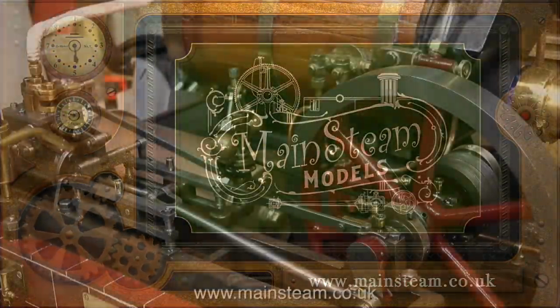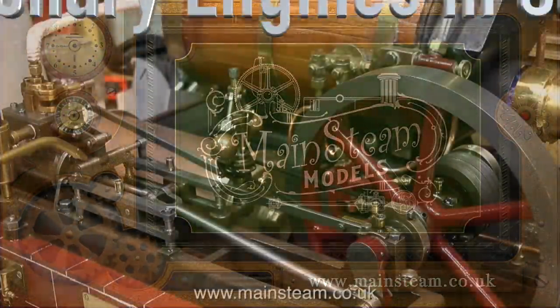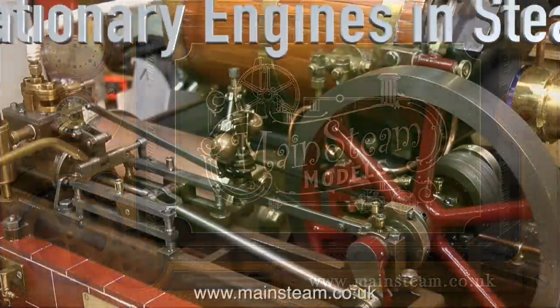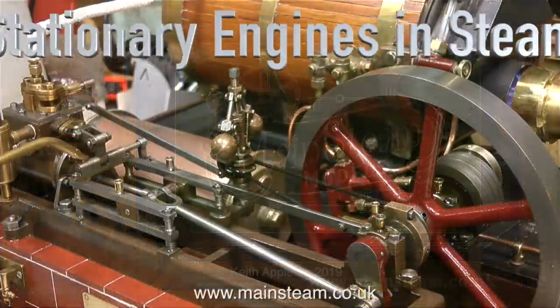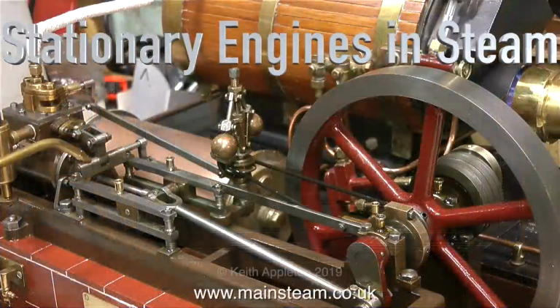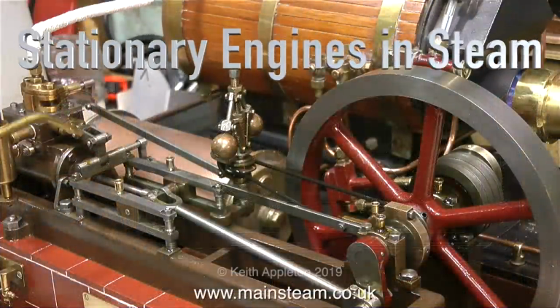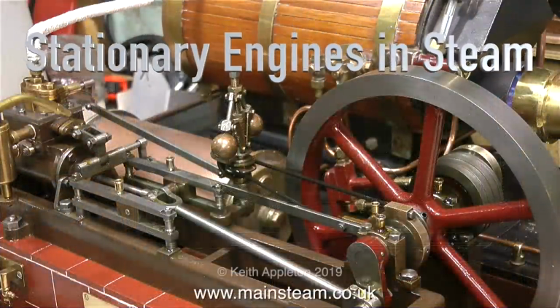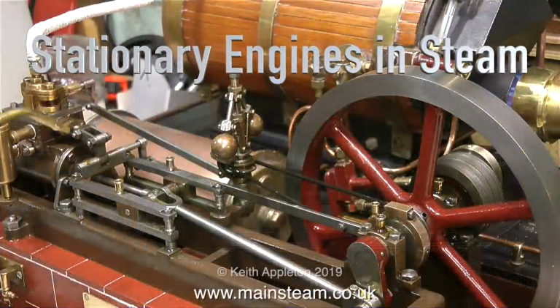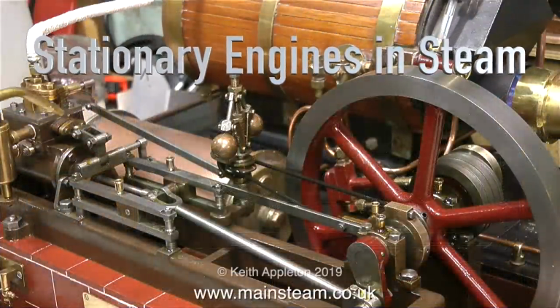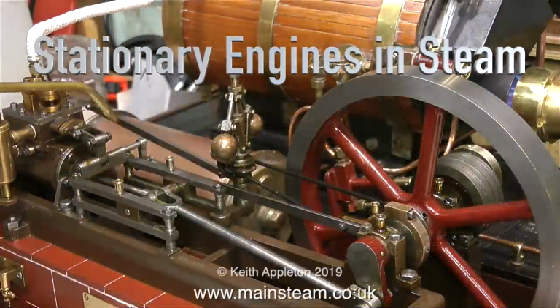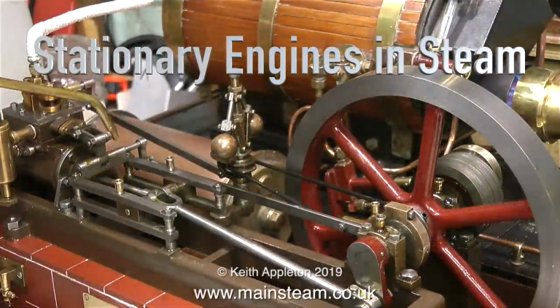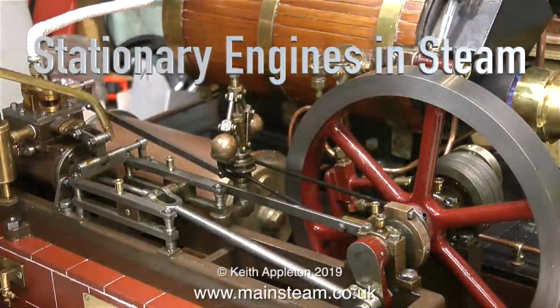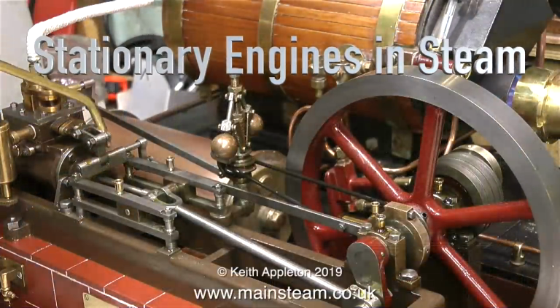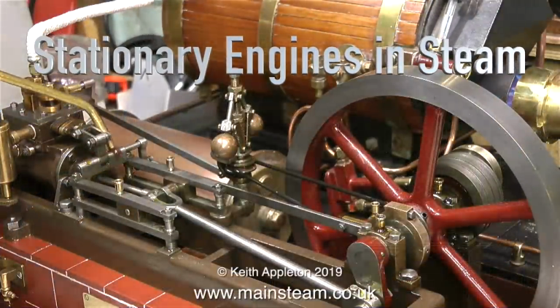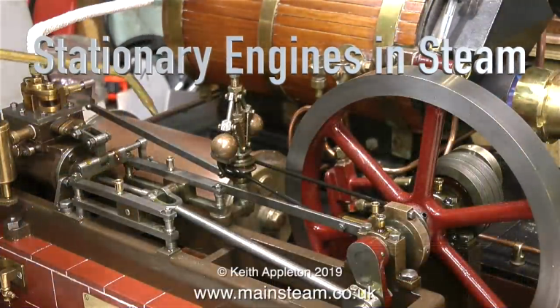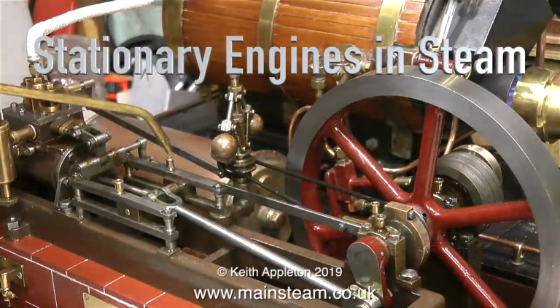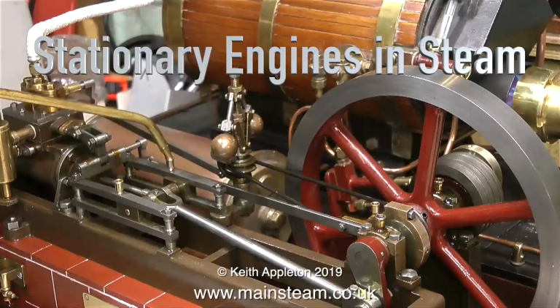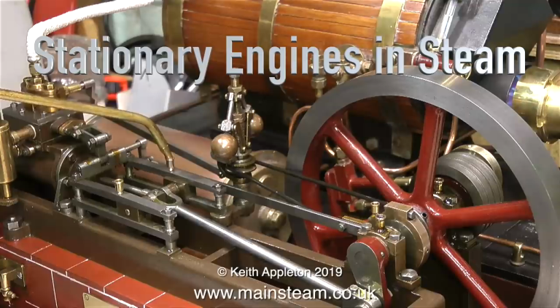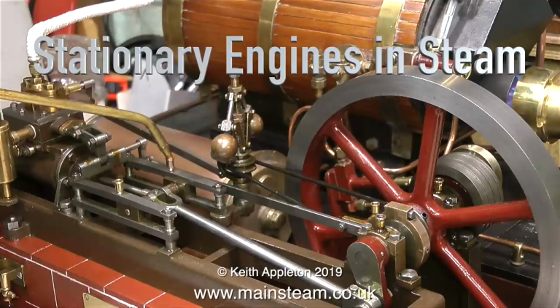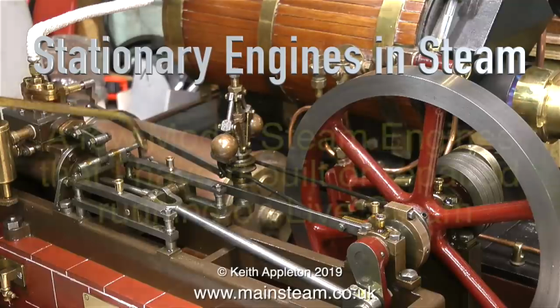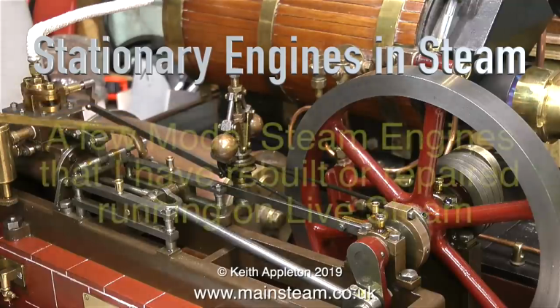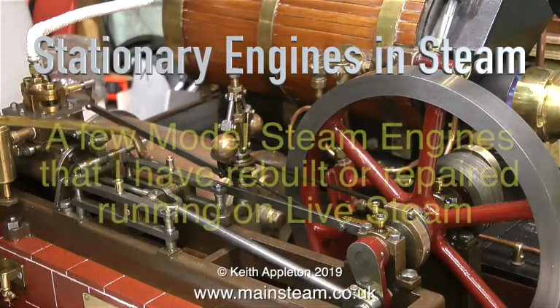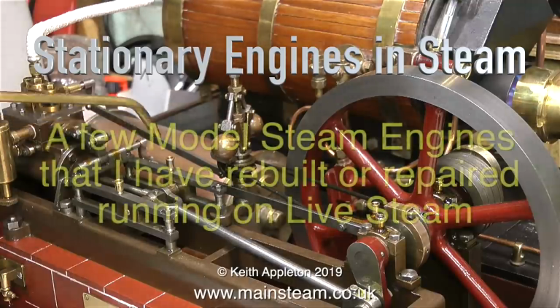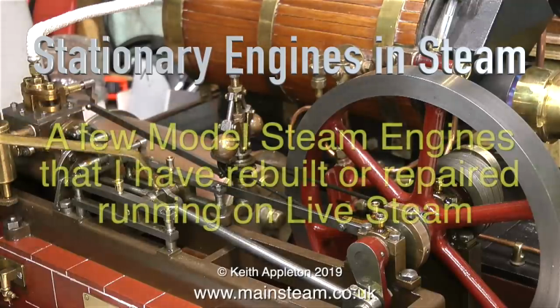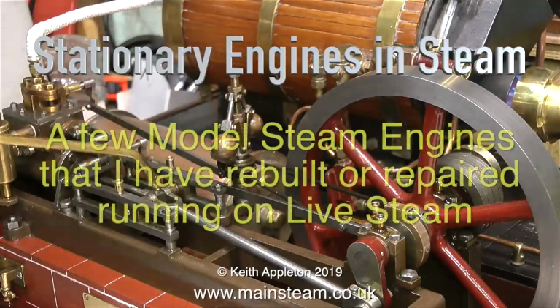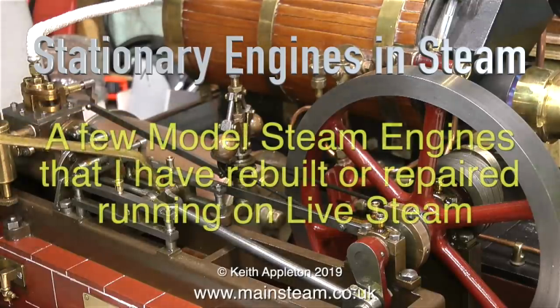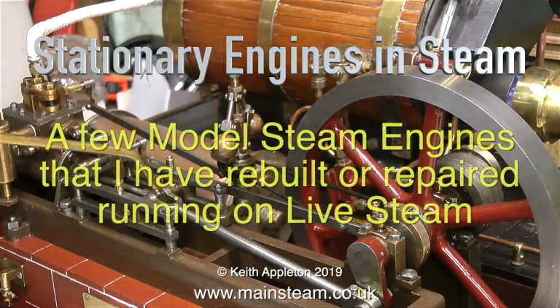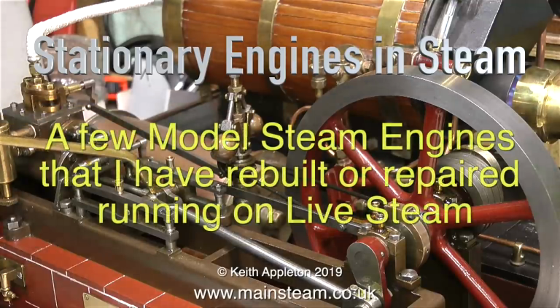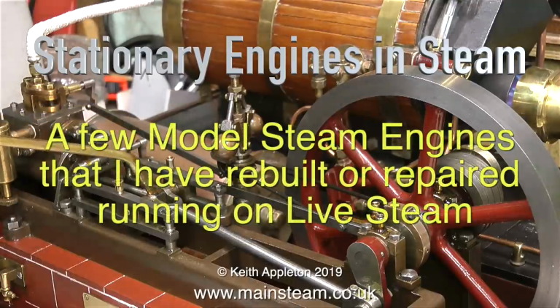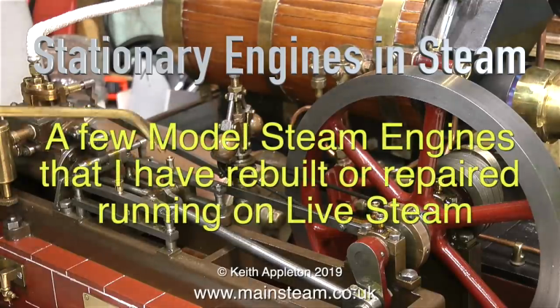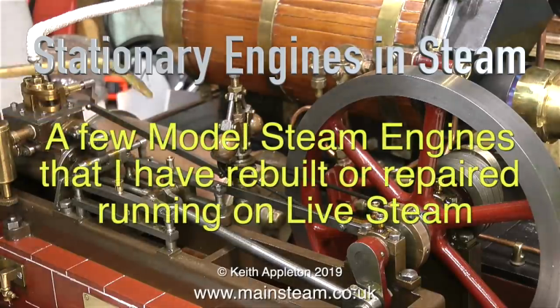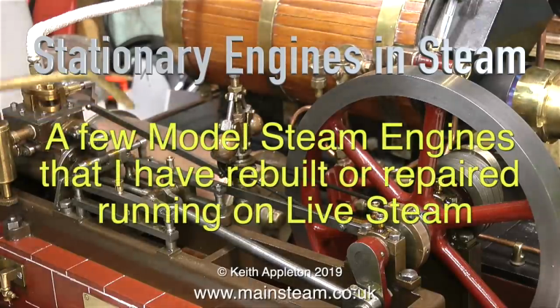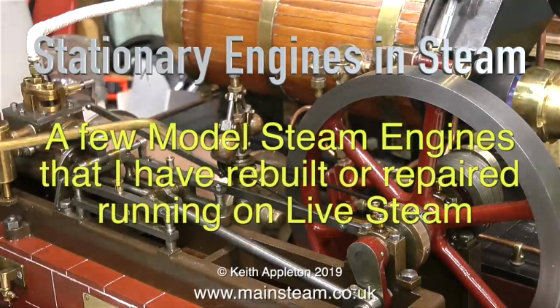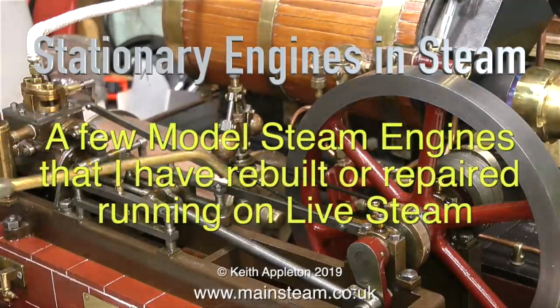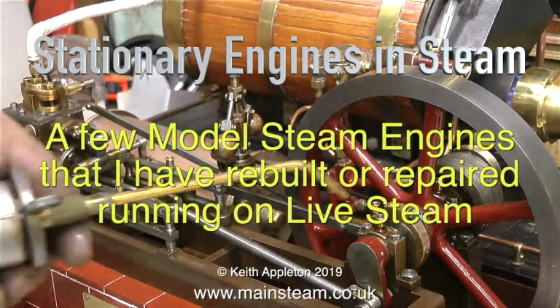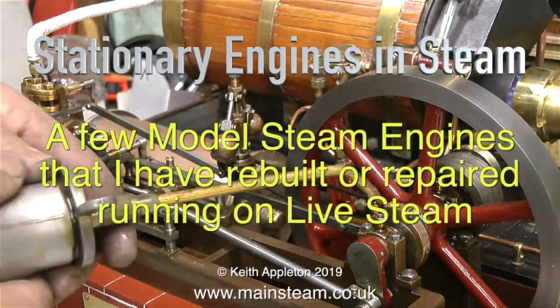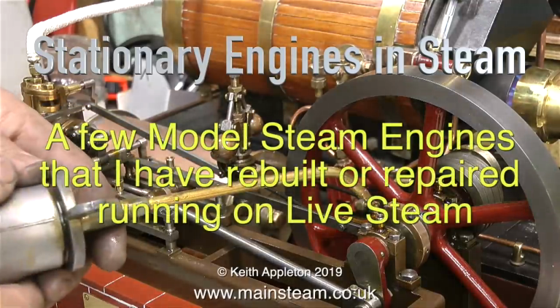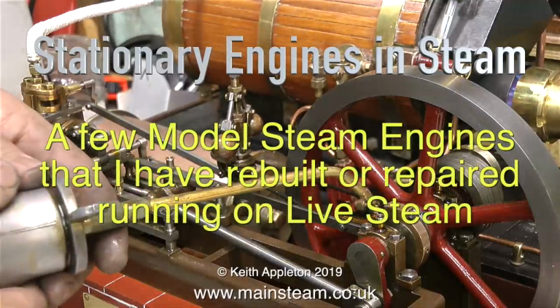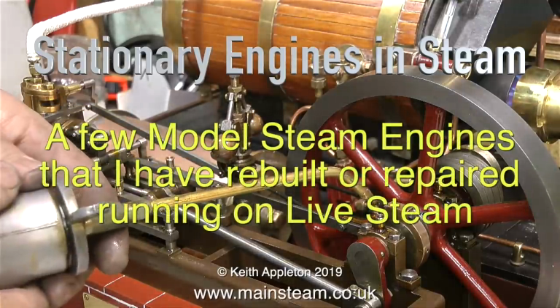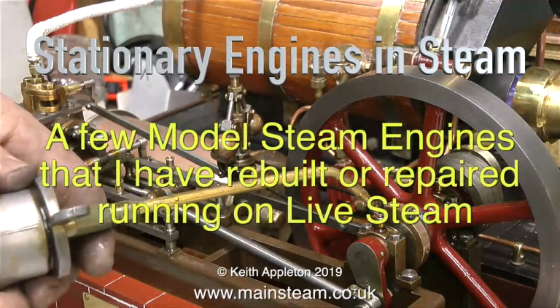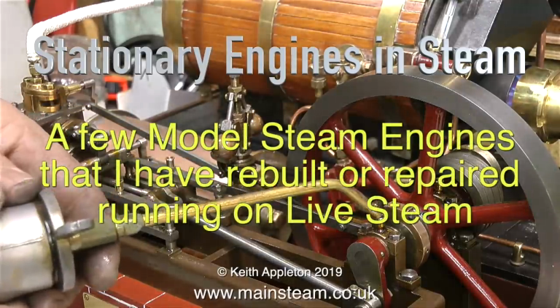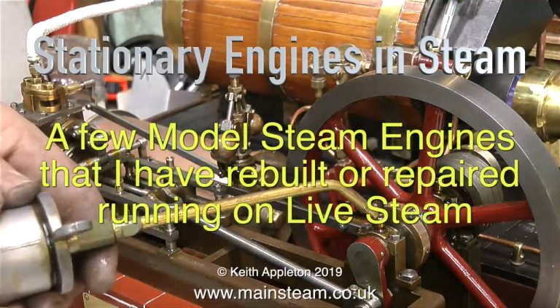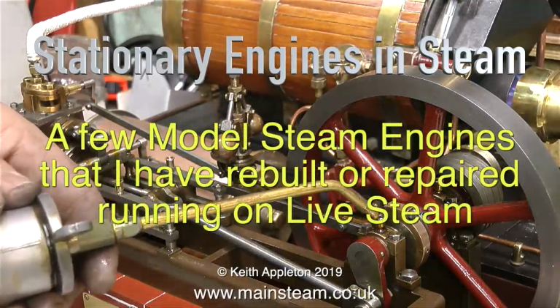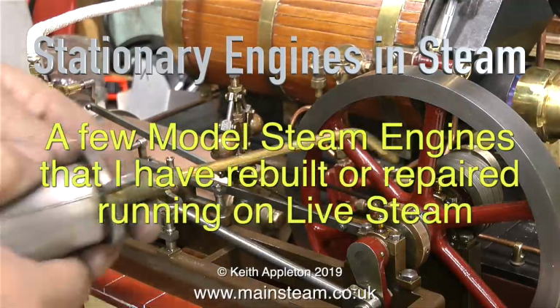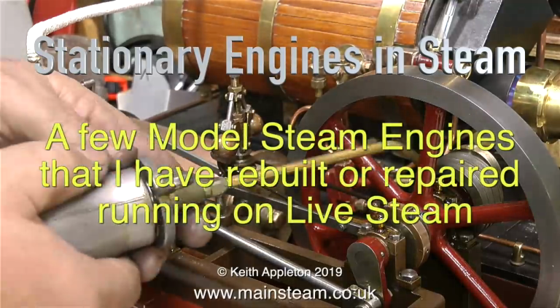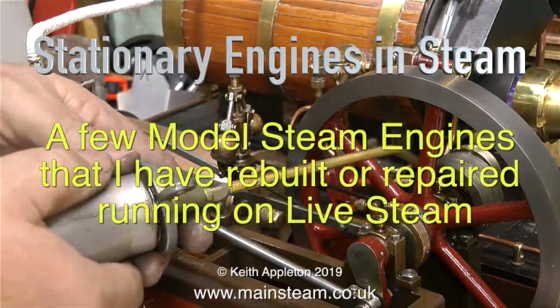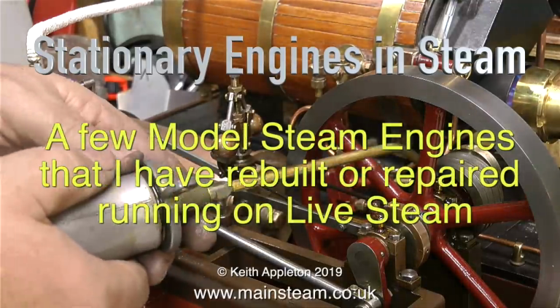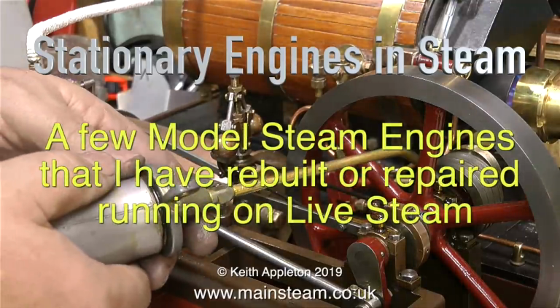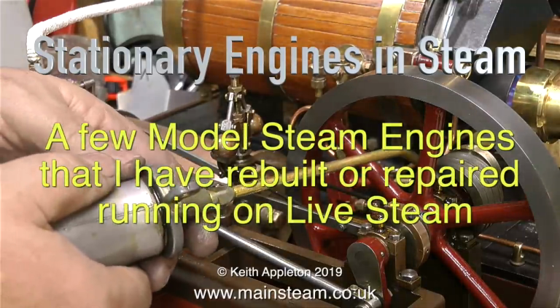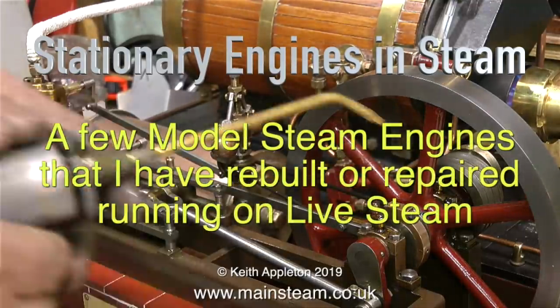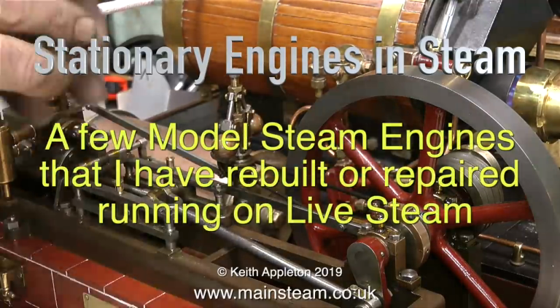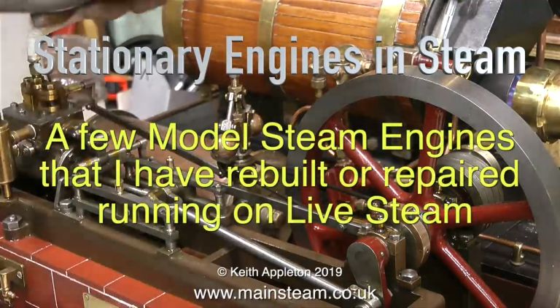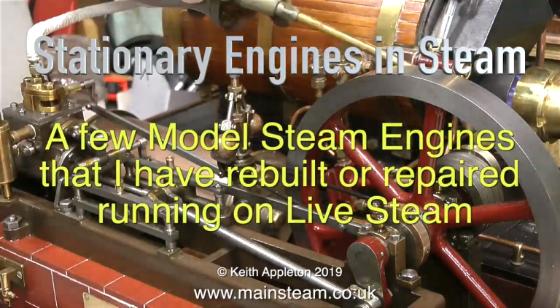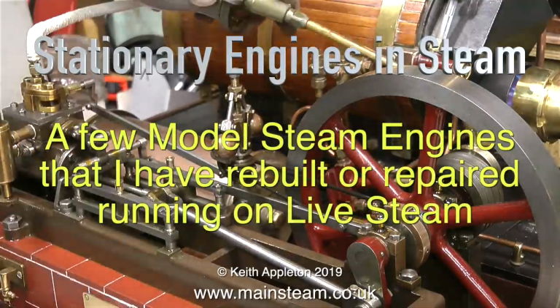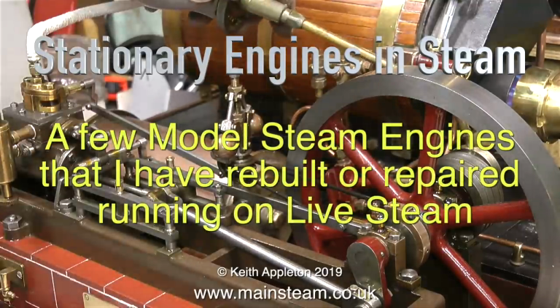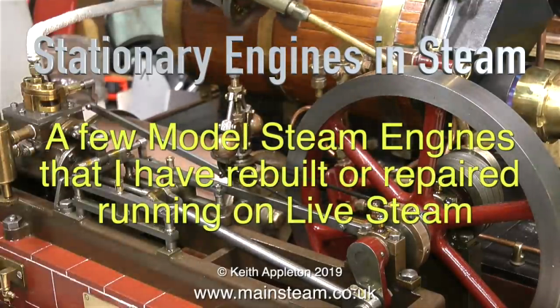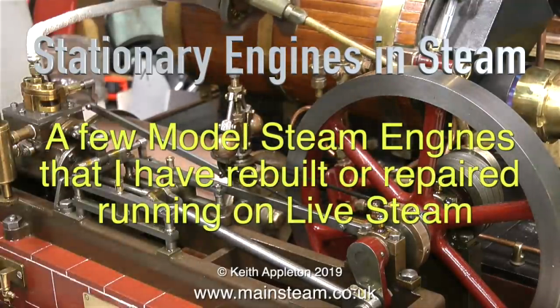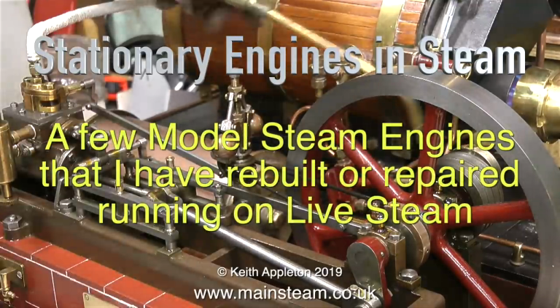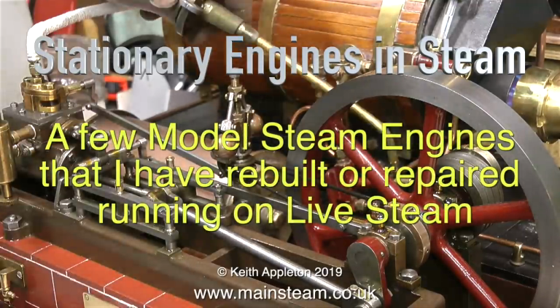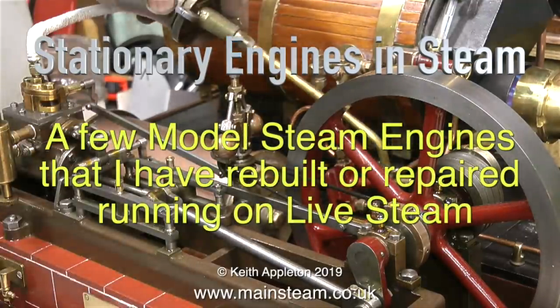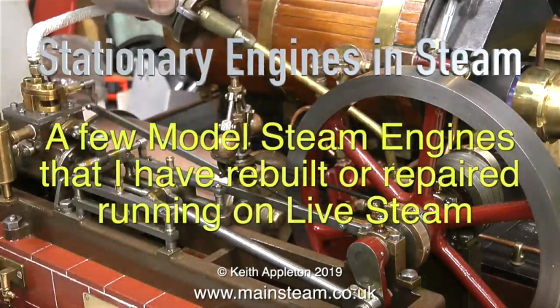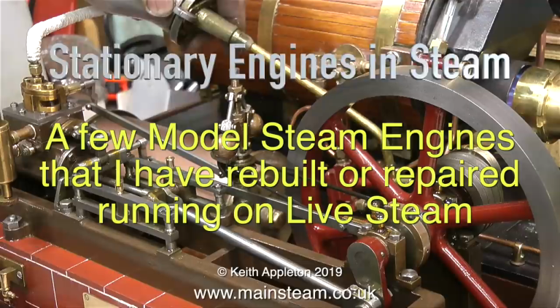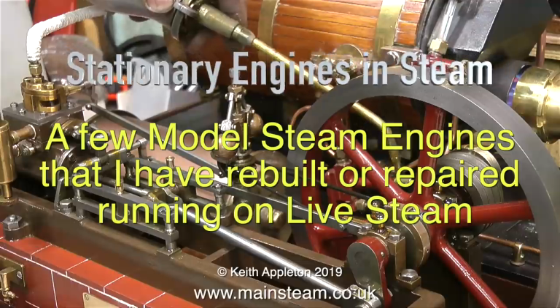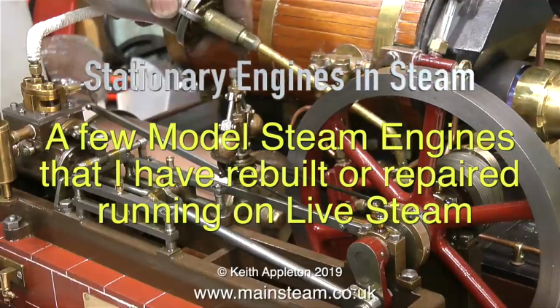Stationary engines and steam. This is a video about a few model steam engines that I've rebuilt or repaired running on live steam.